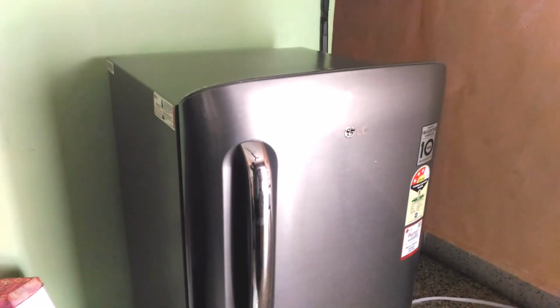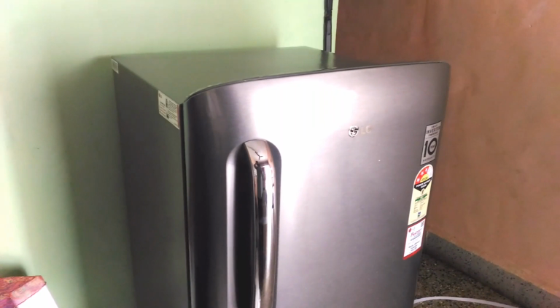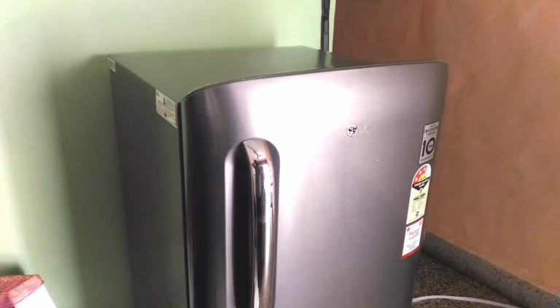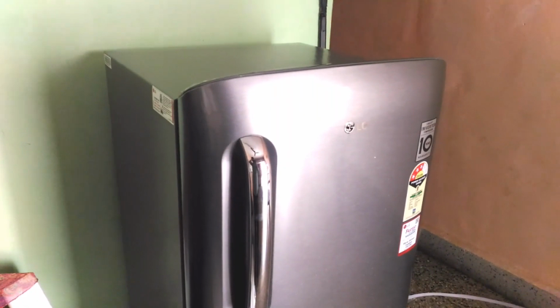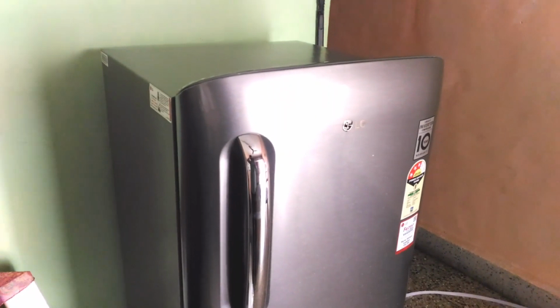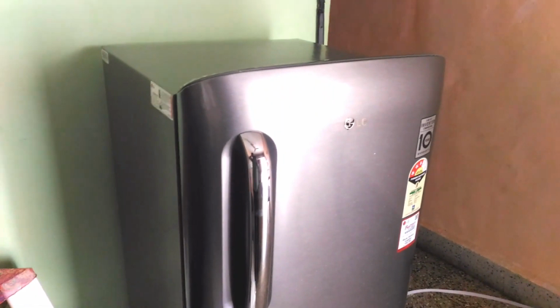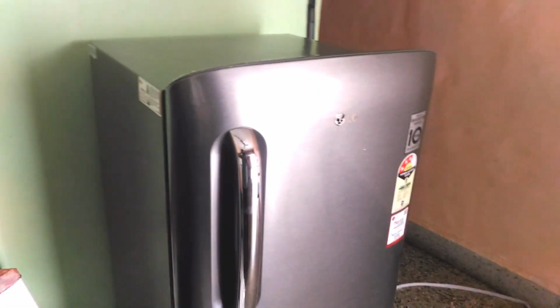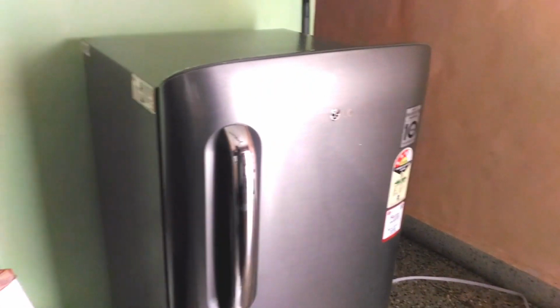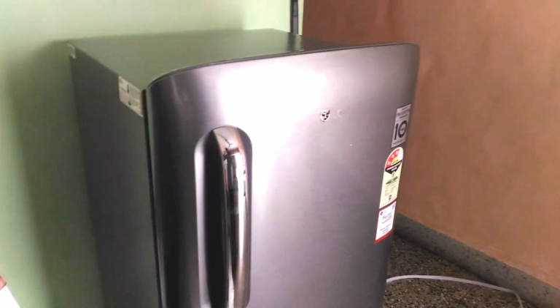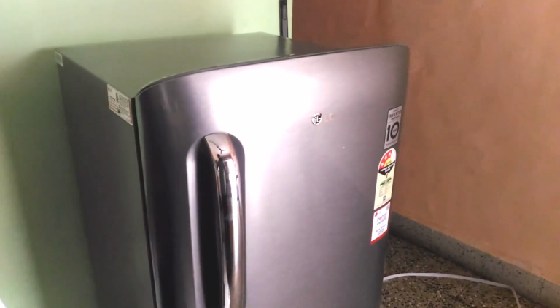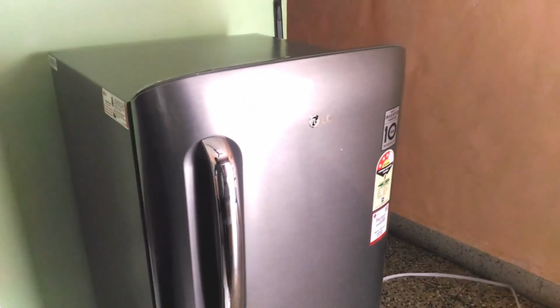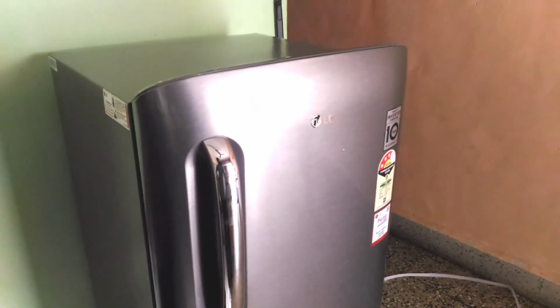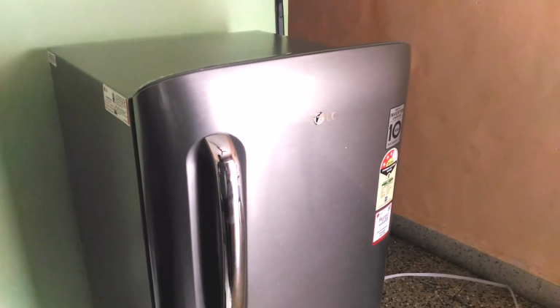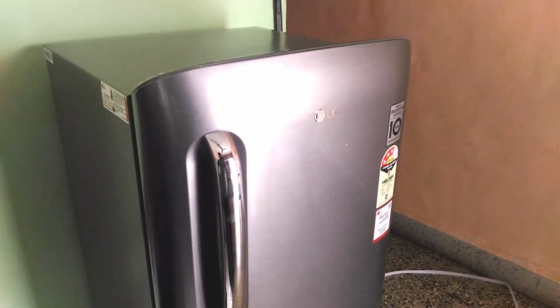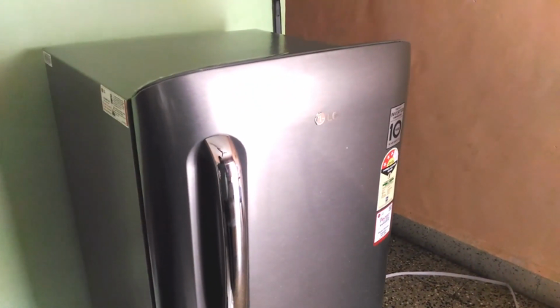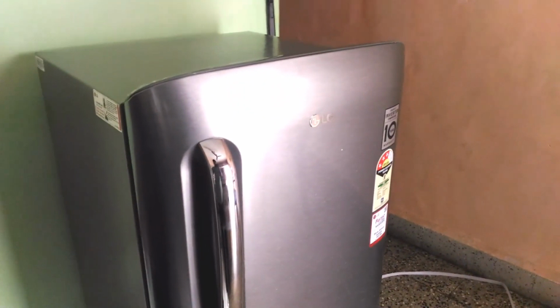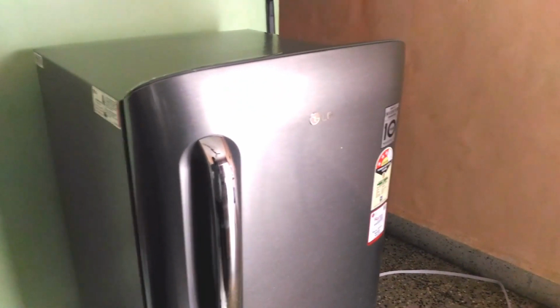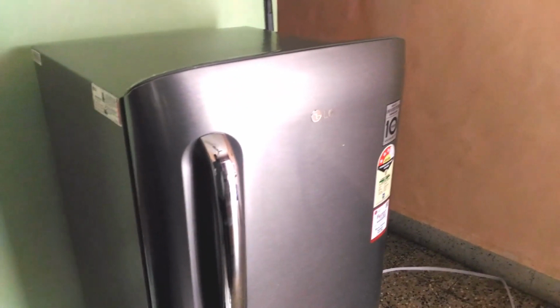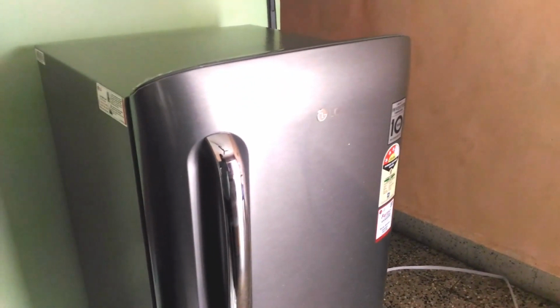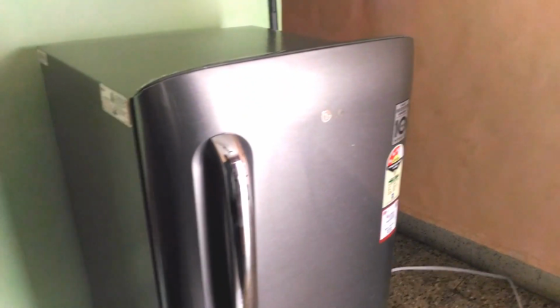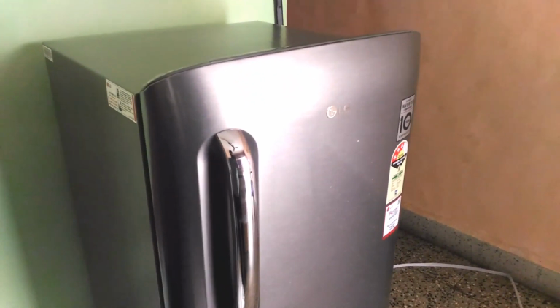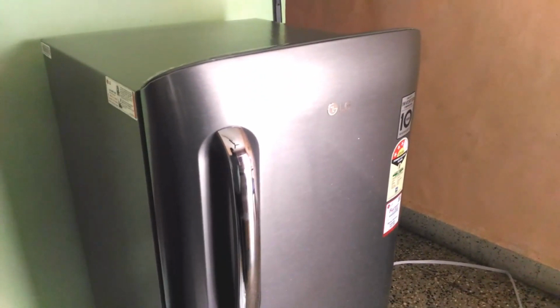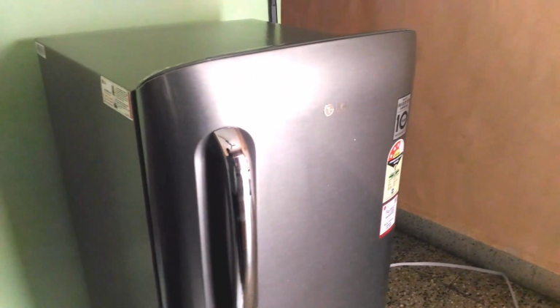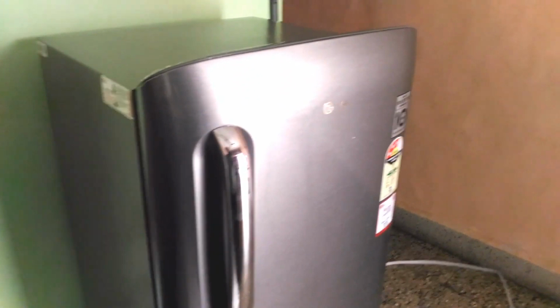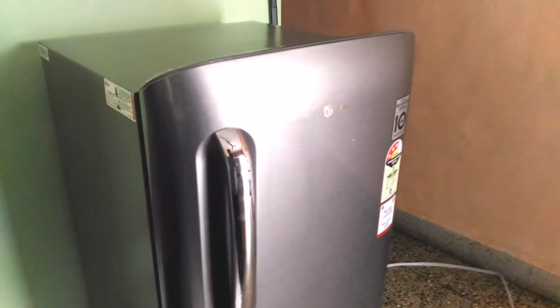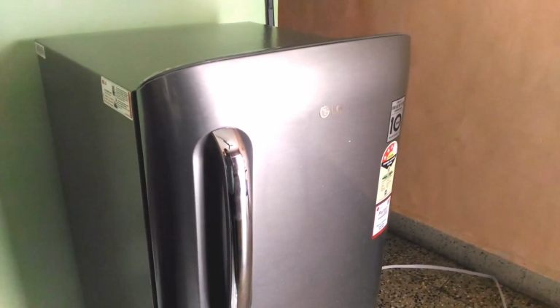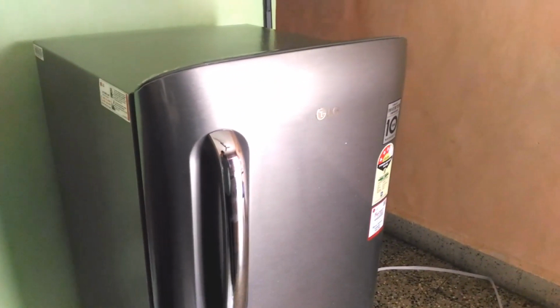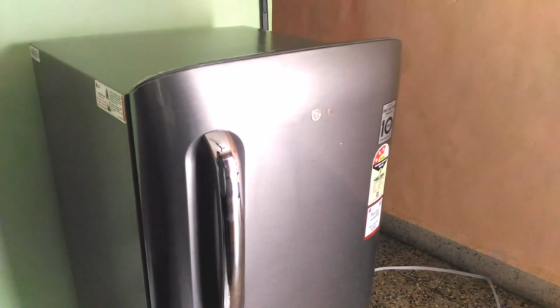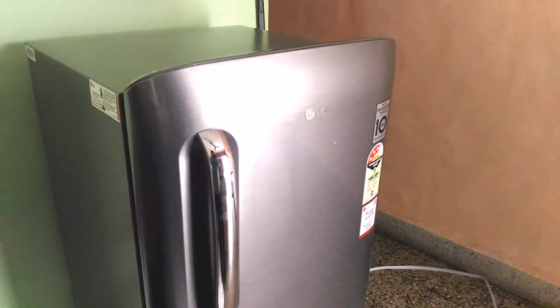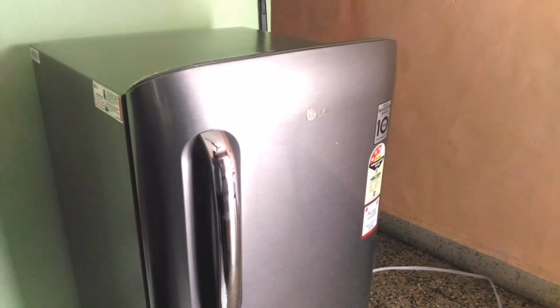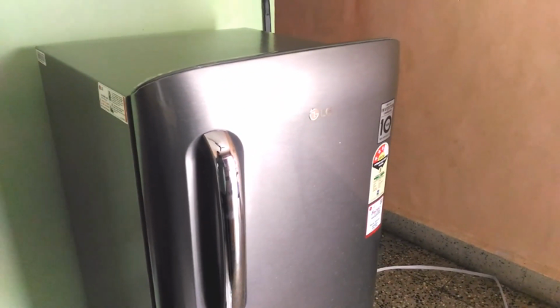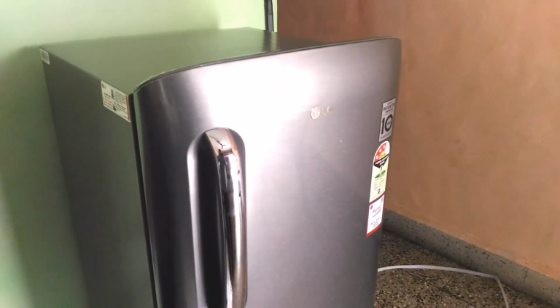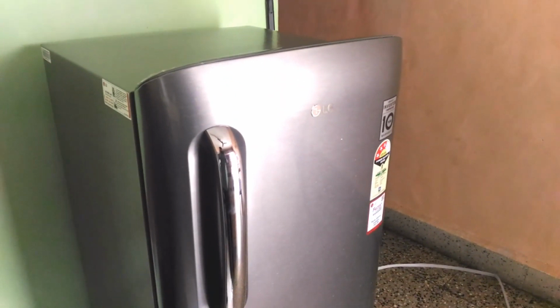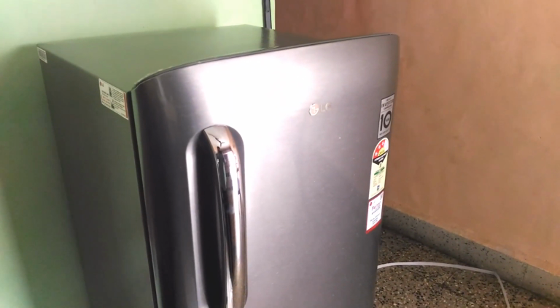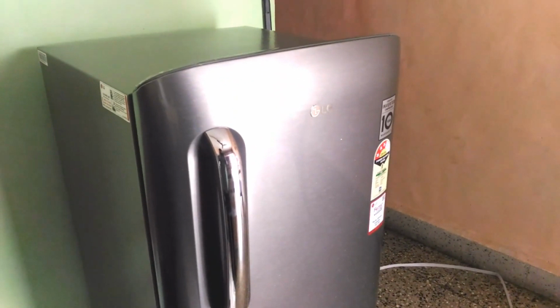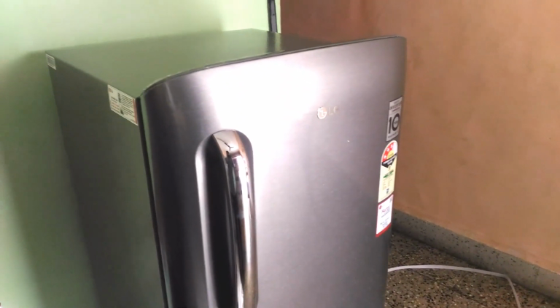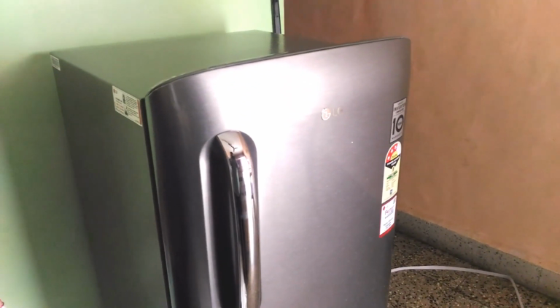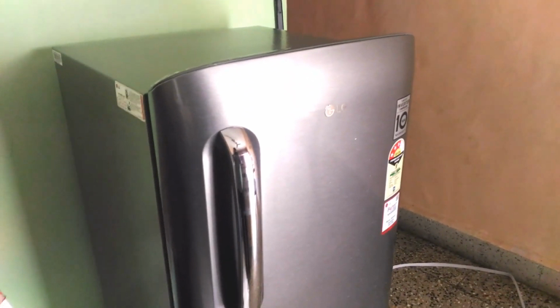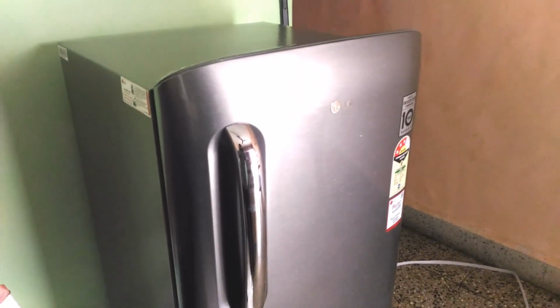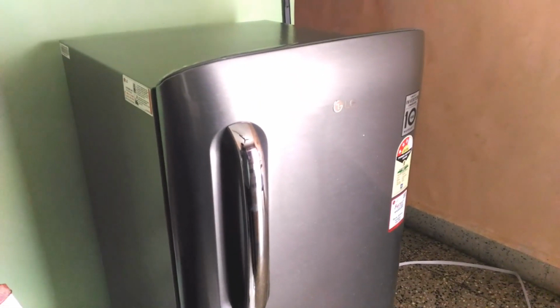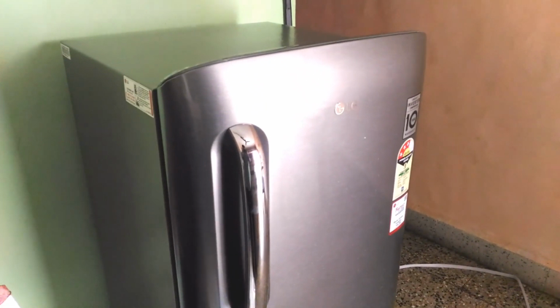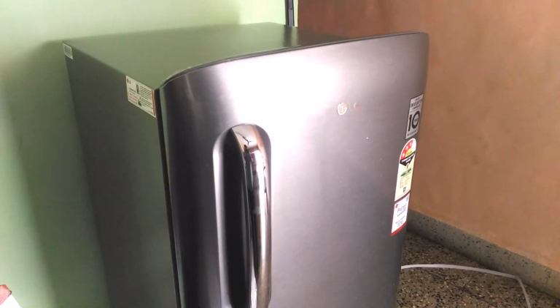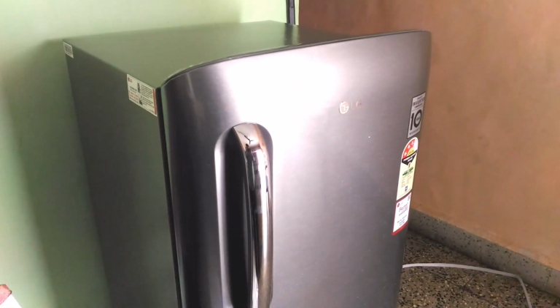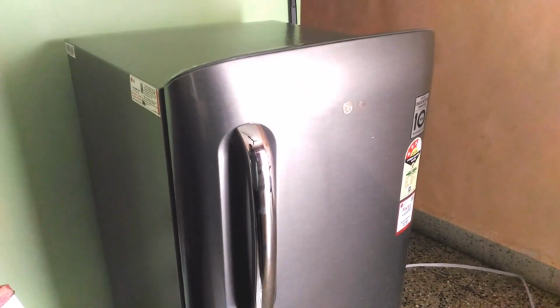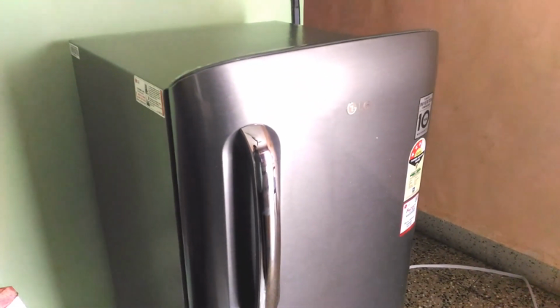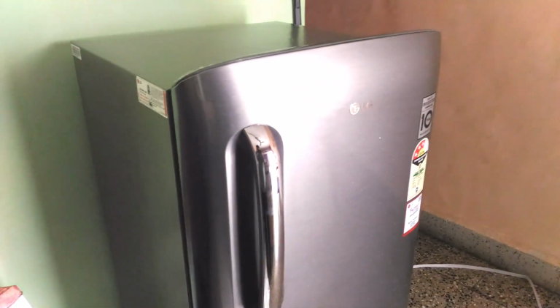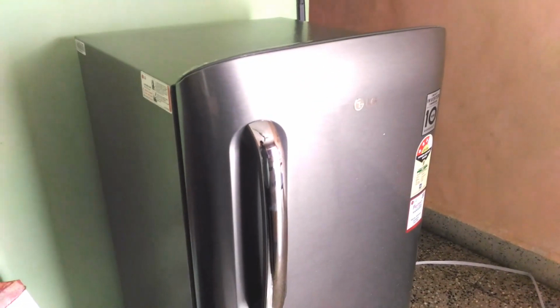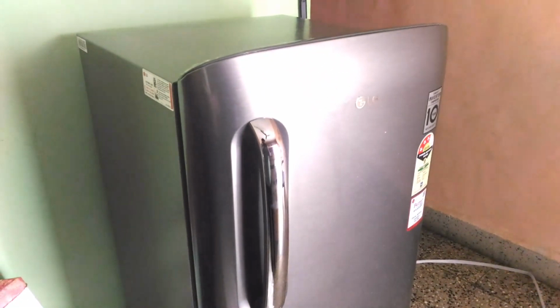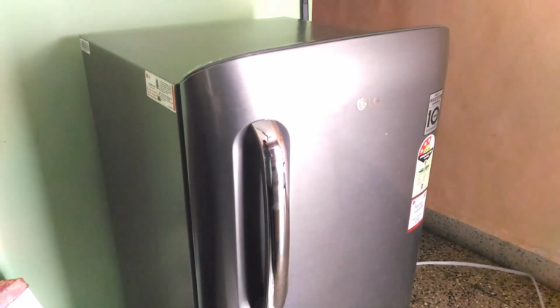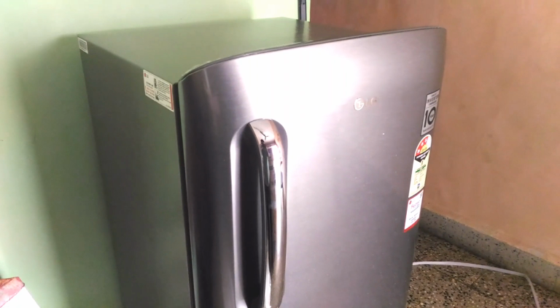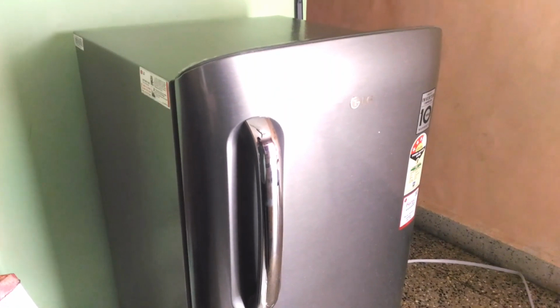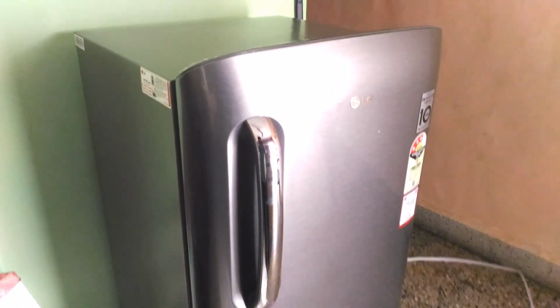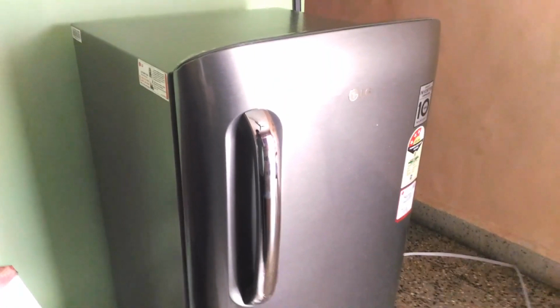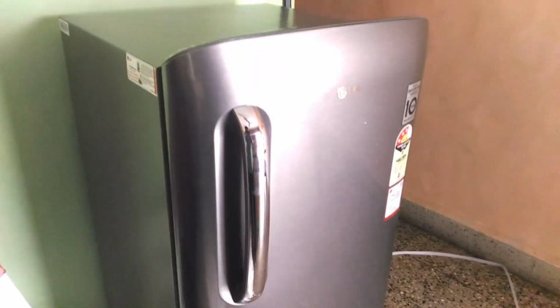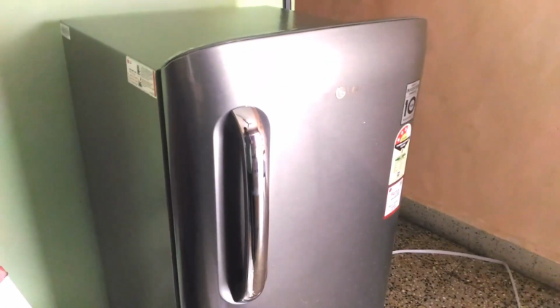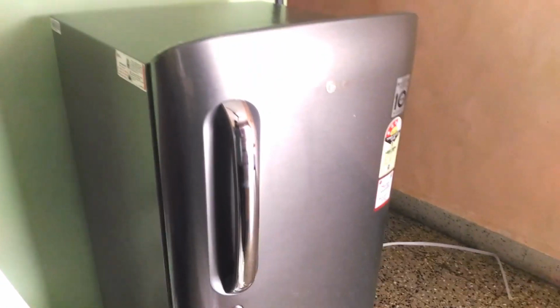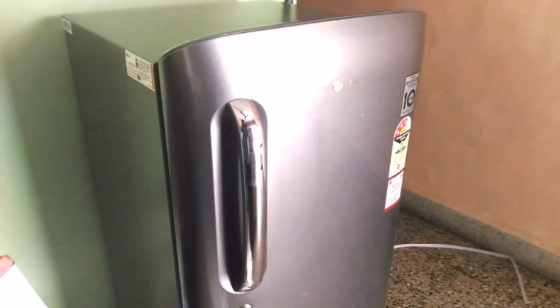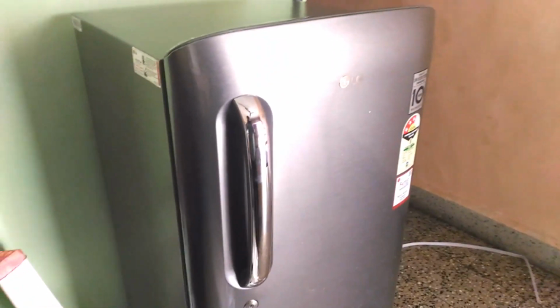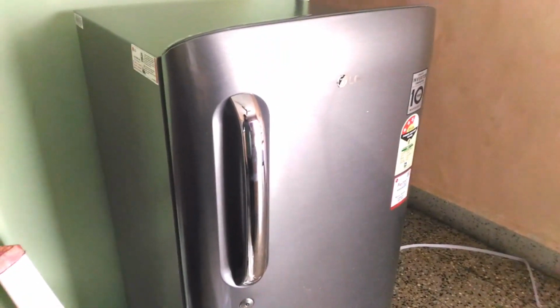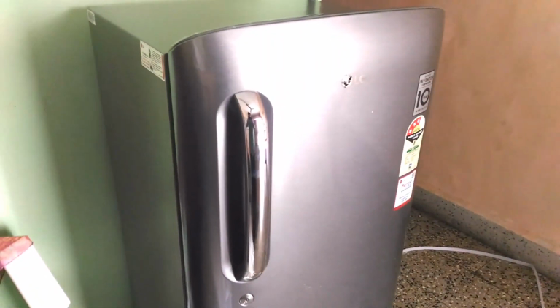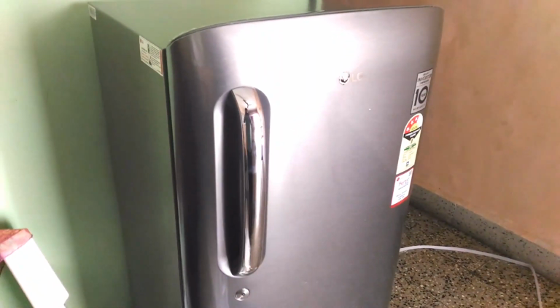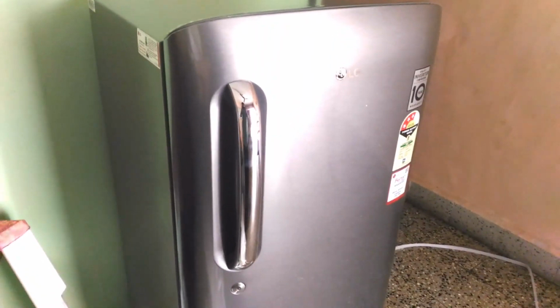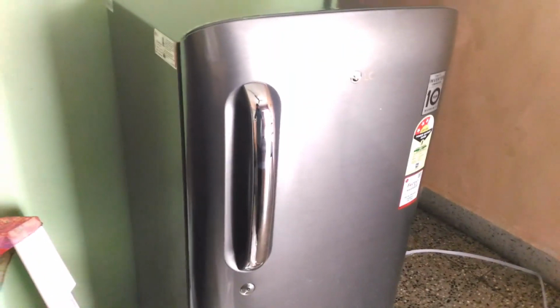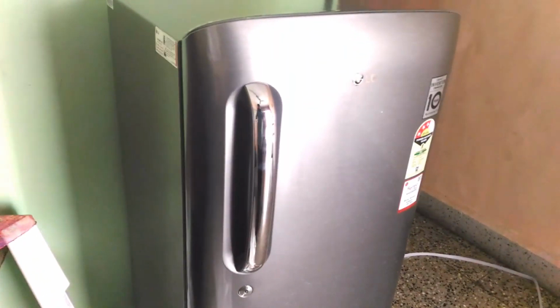It looks really superb guys. The Dazzle Steel color is really awesome. So let's open it.